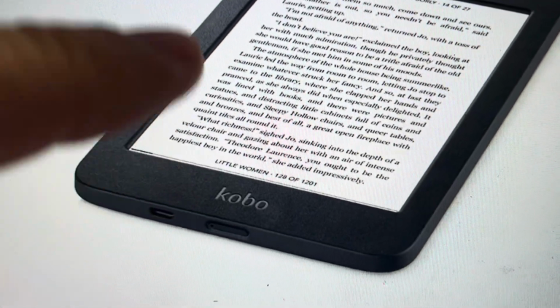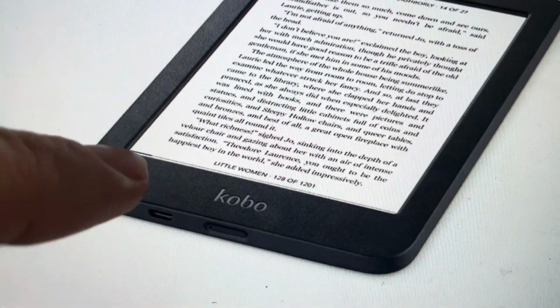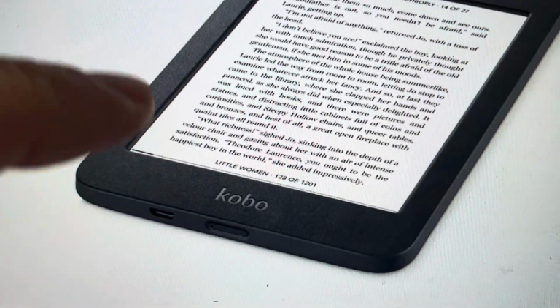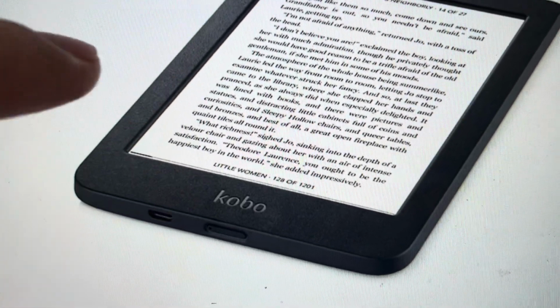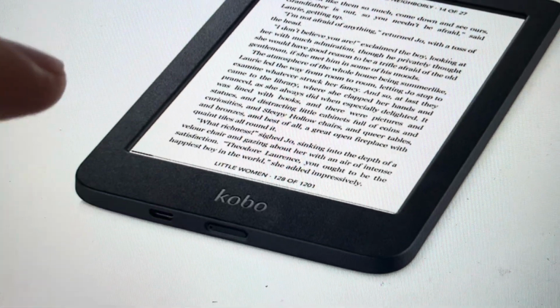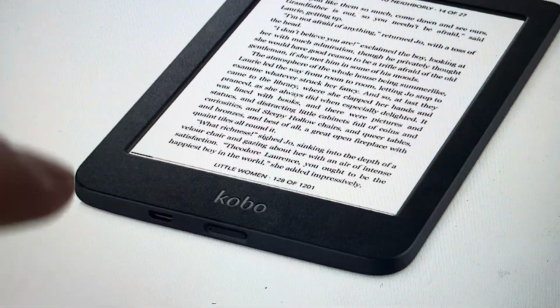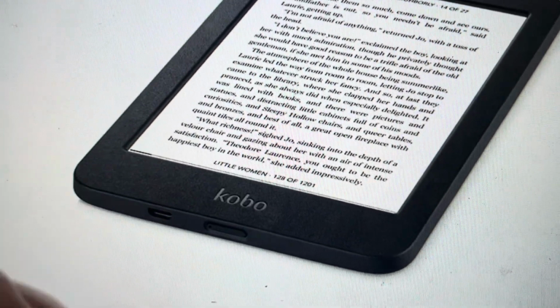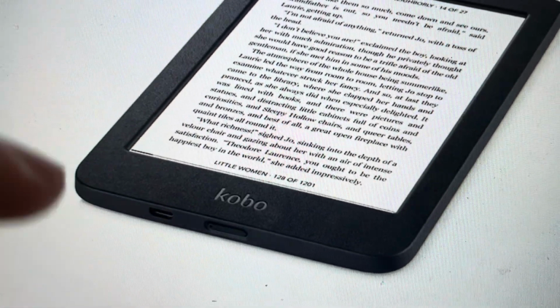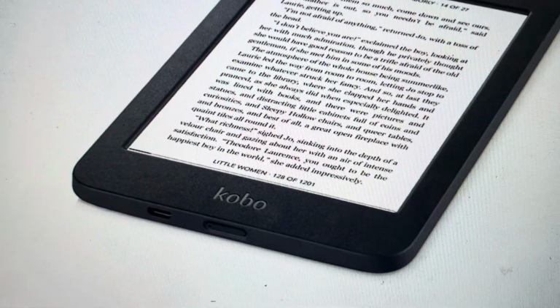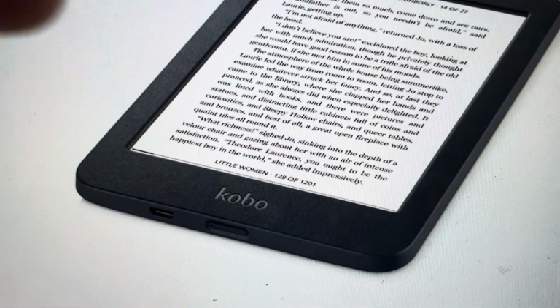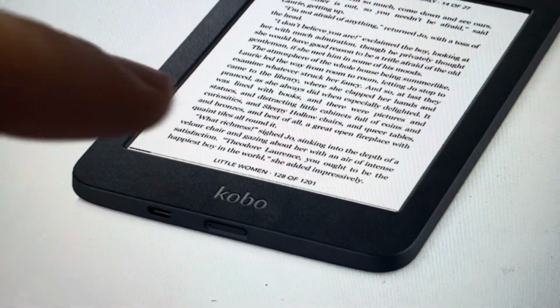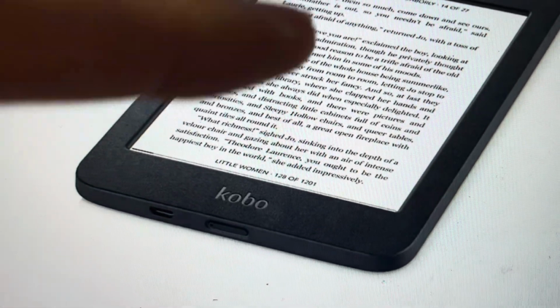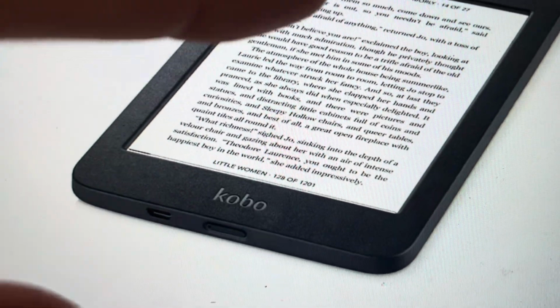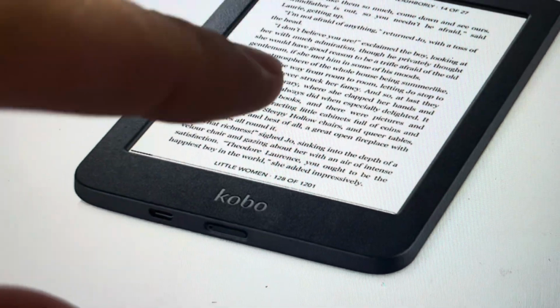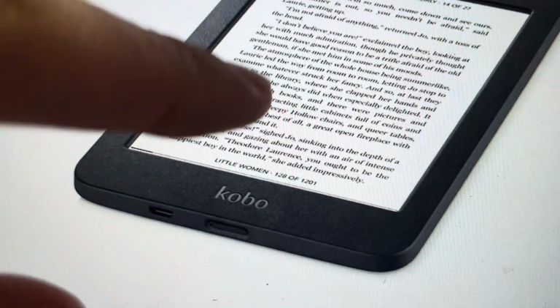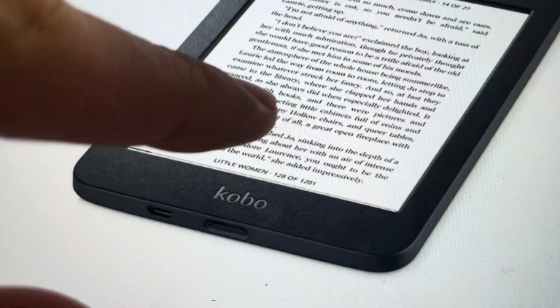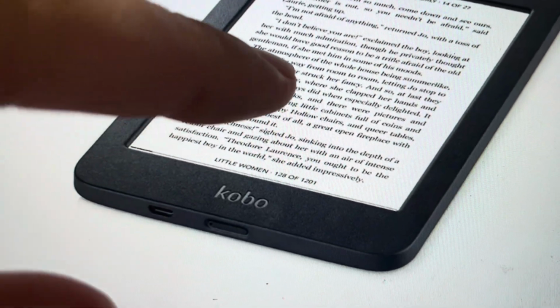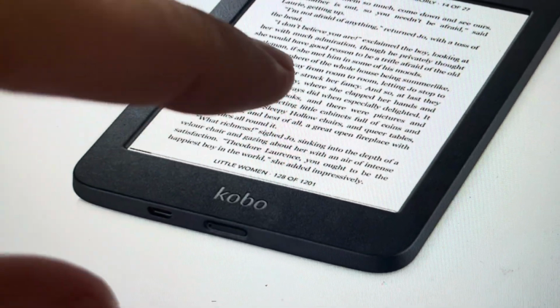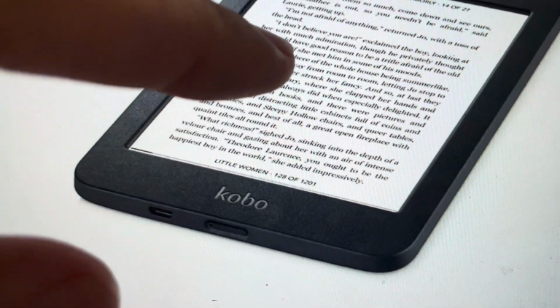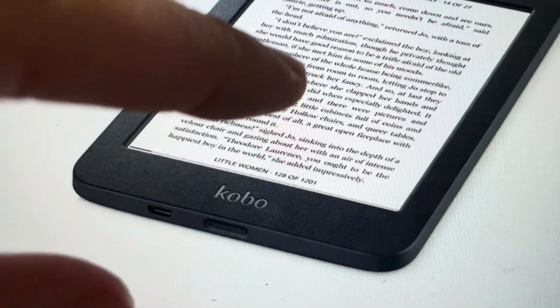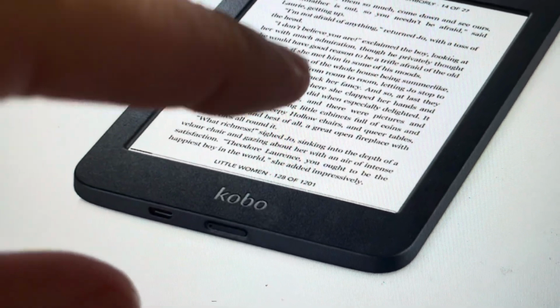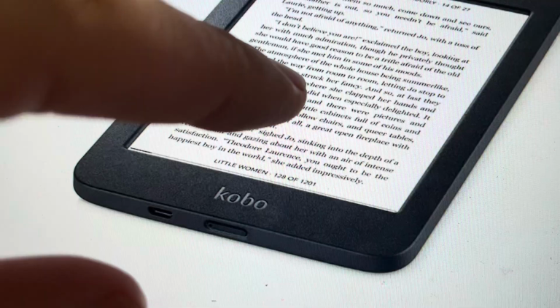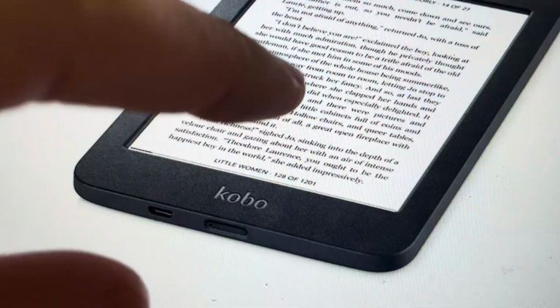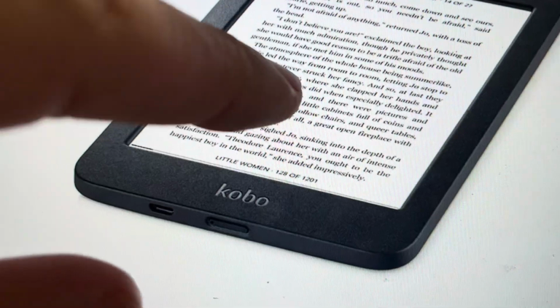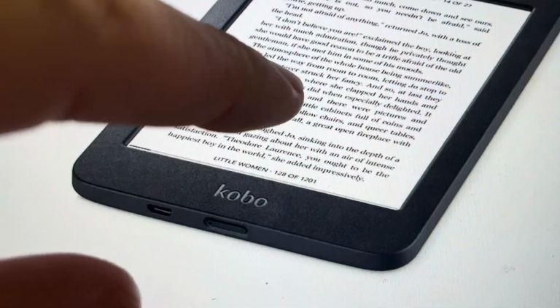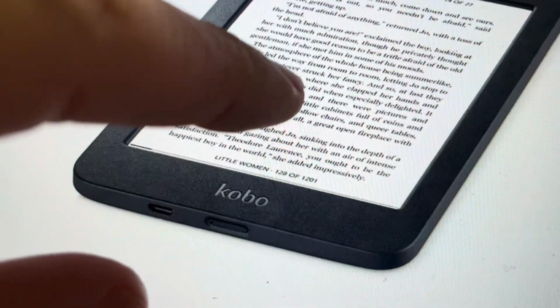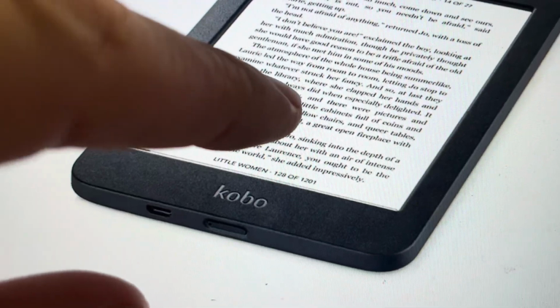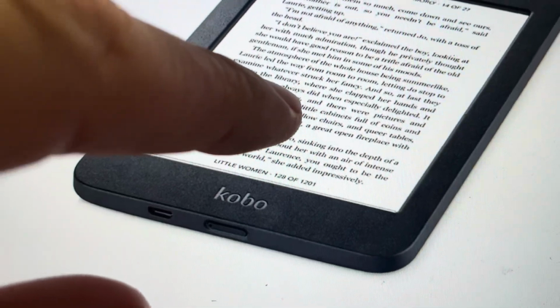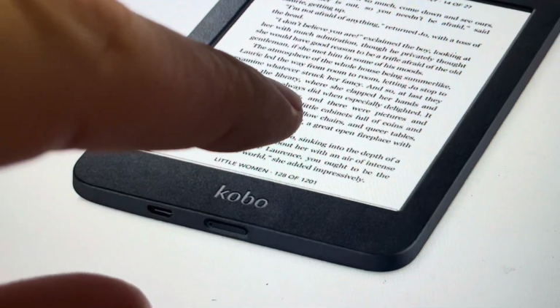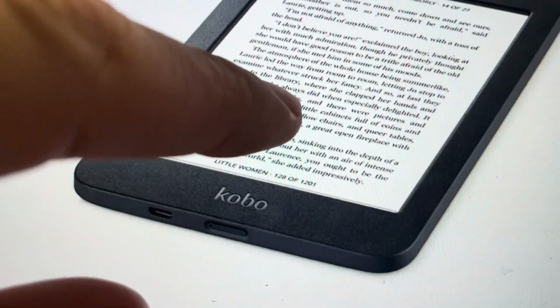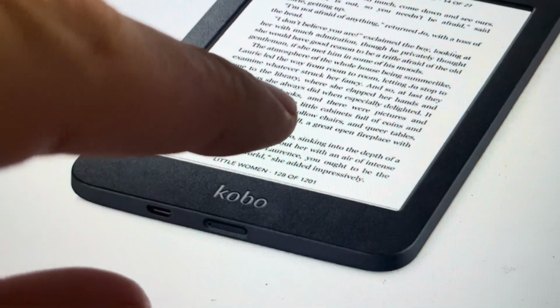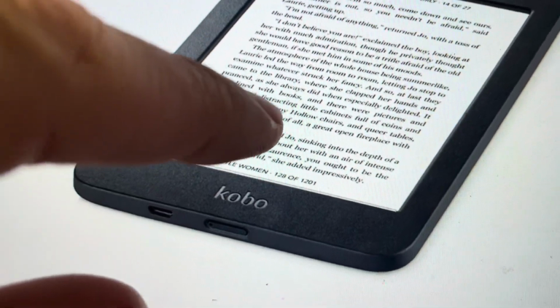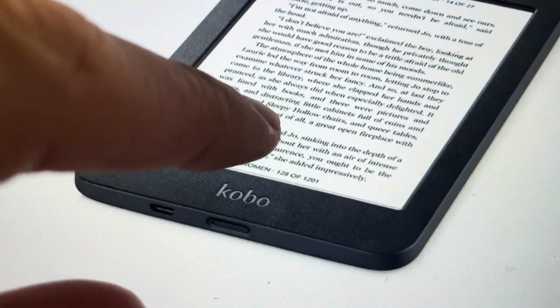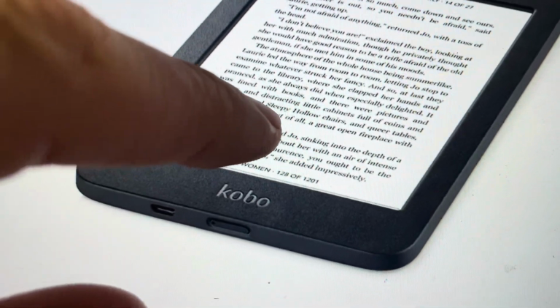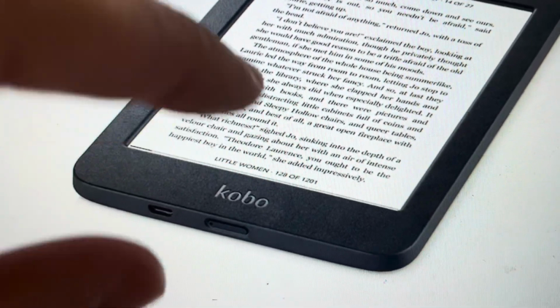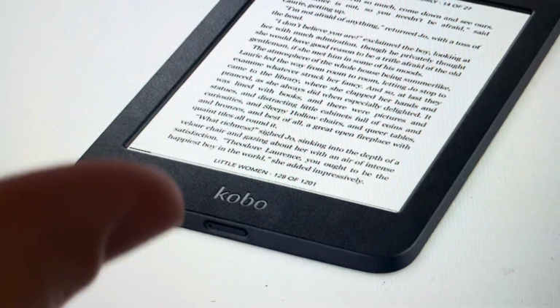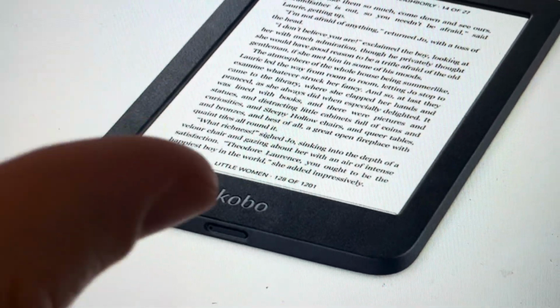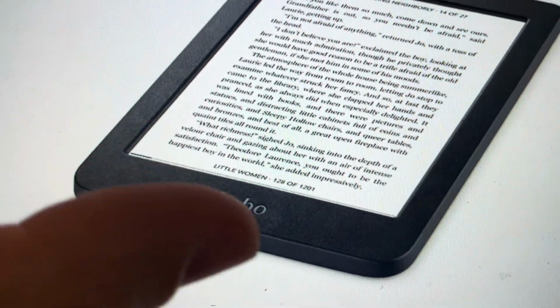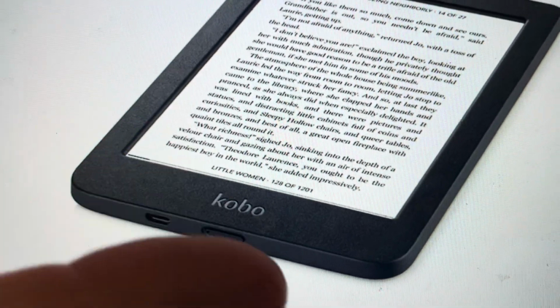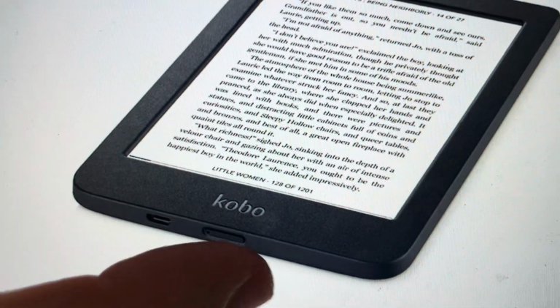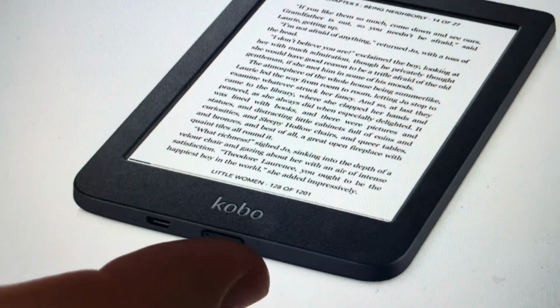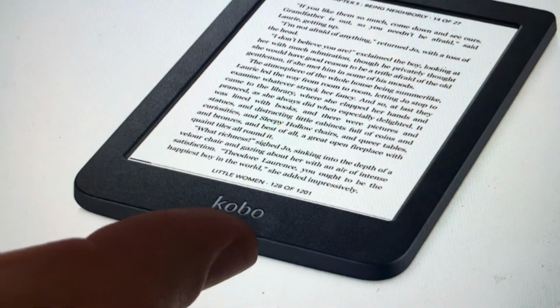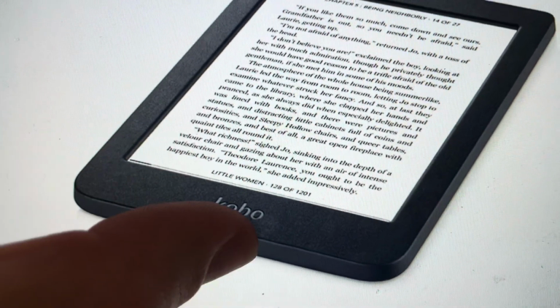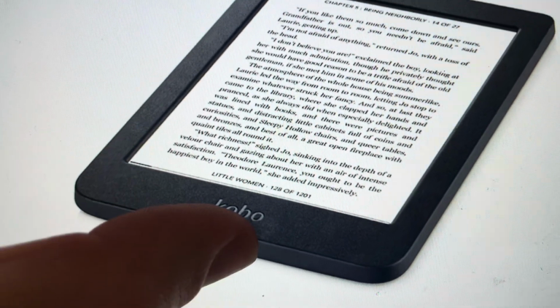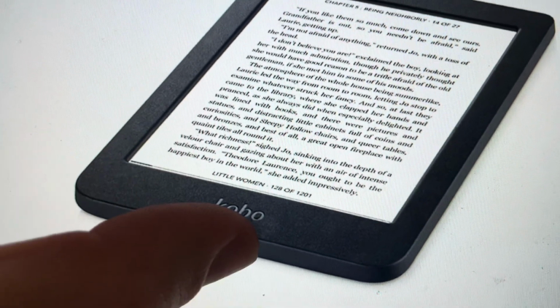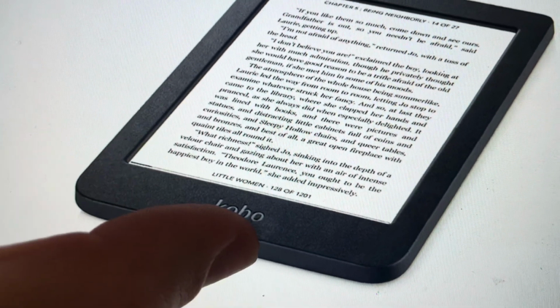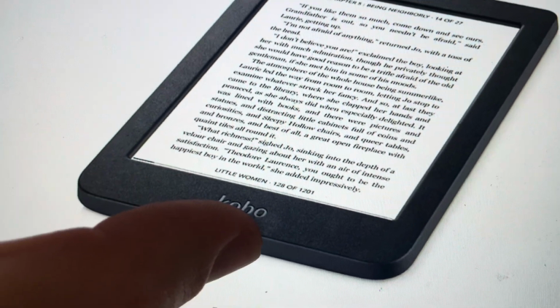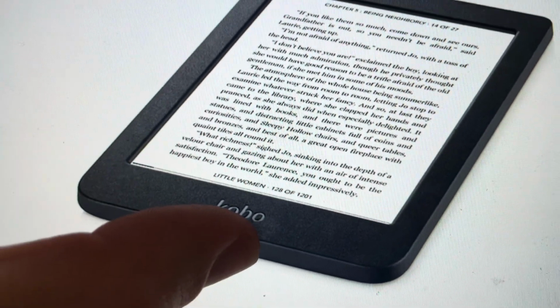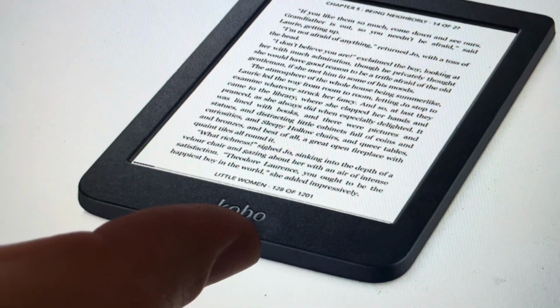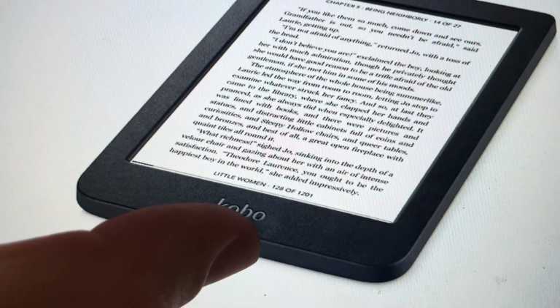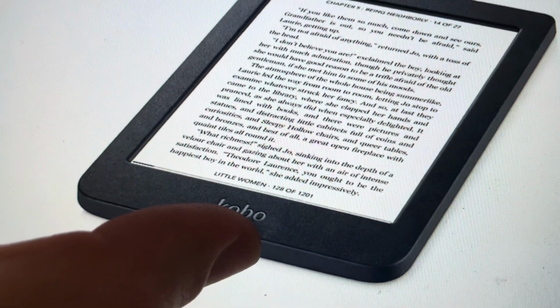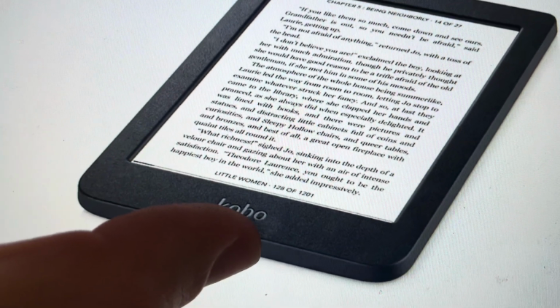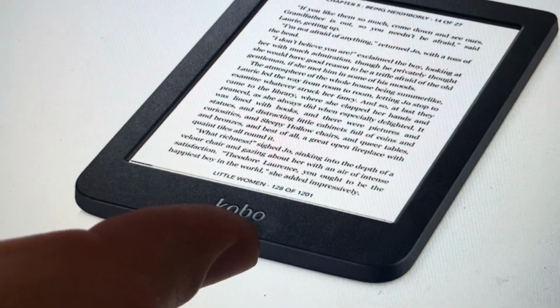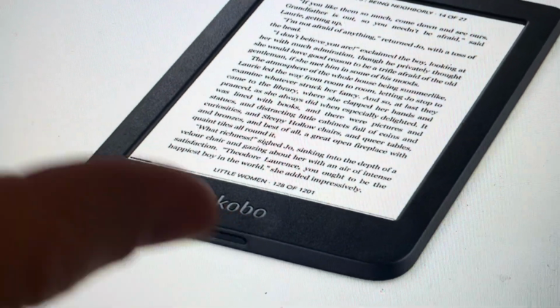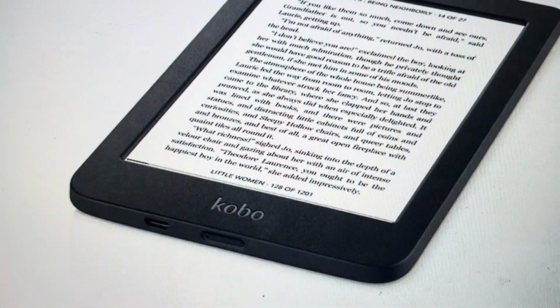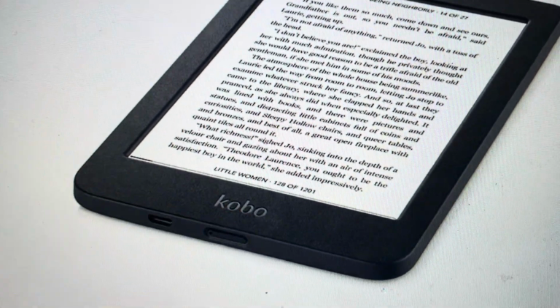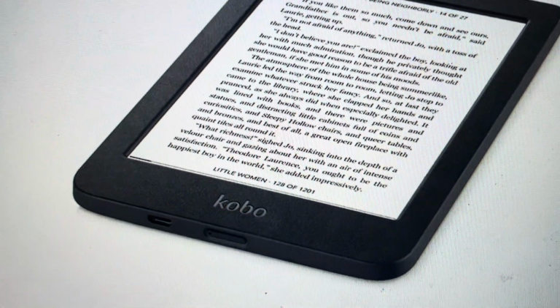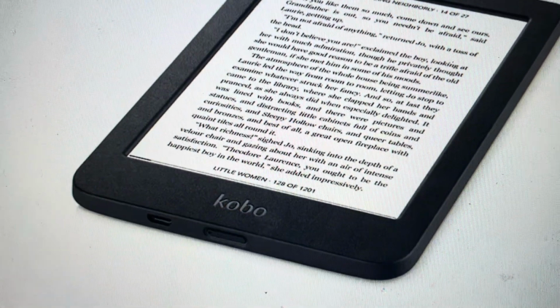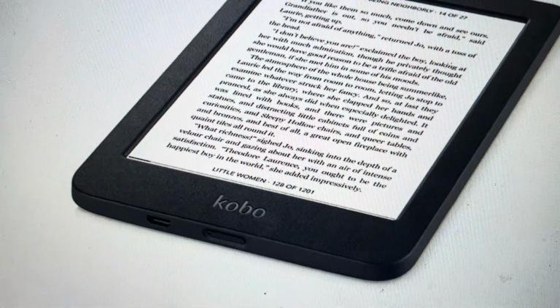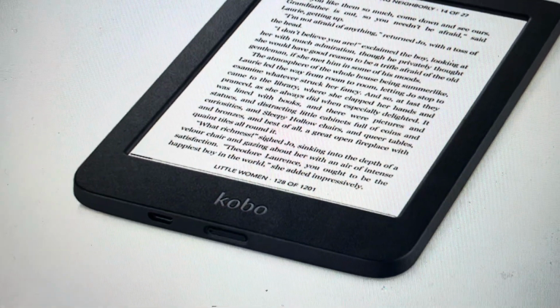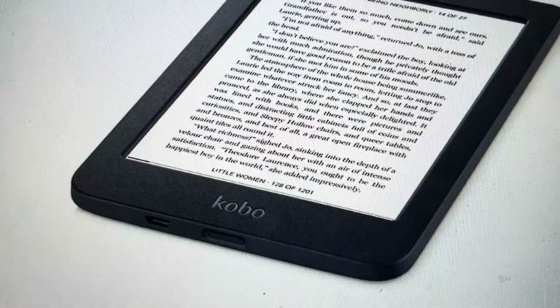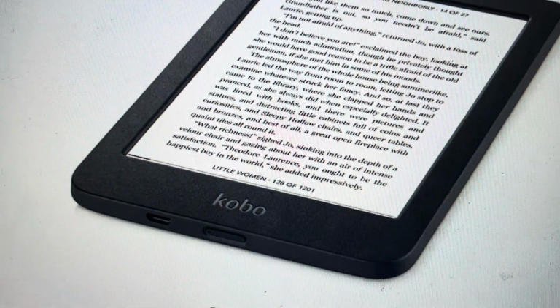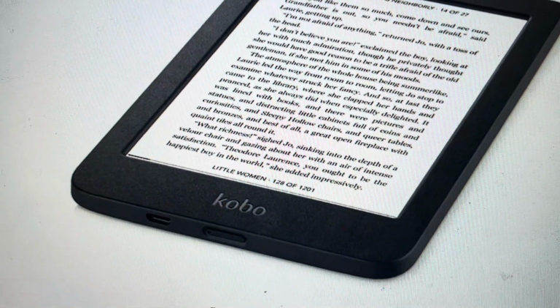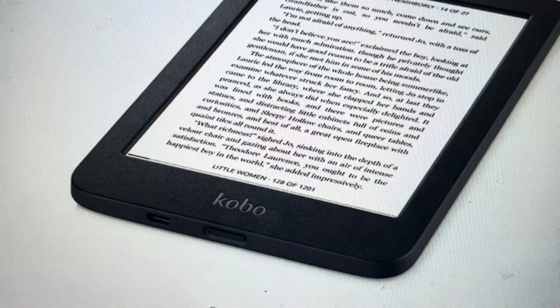So if it's turned on, or if it's stuck on, if it's frozen and you can't get it off, just press and hold the power button for 10 seconds — that will force it to turn off.